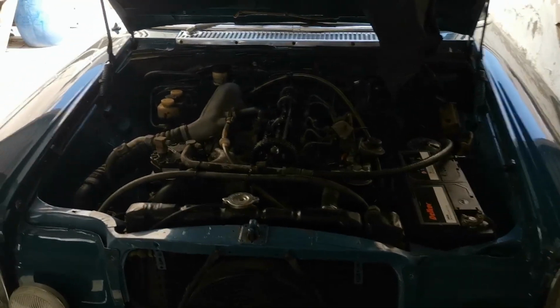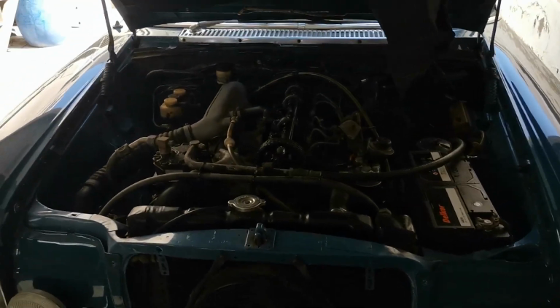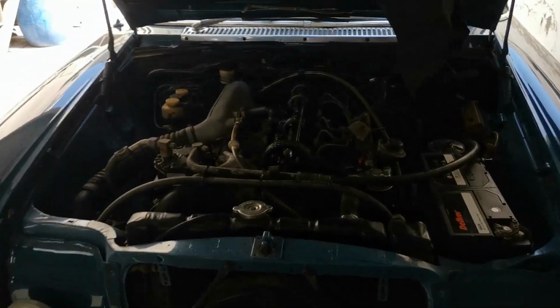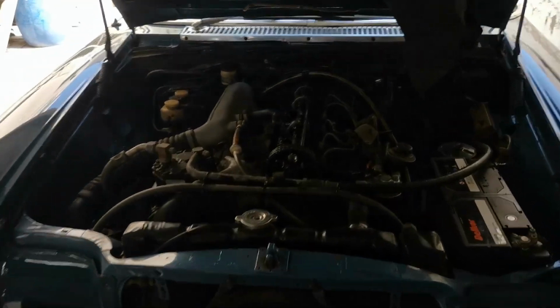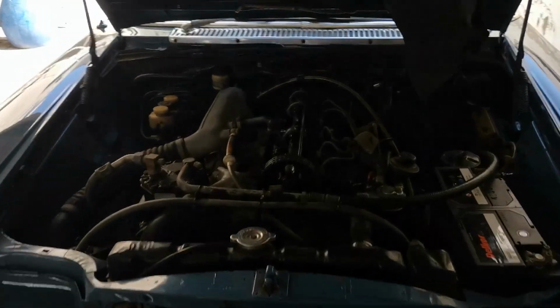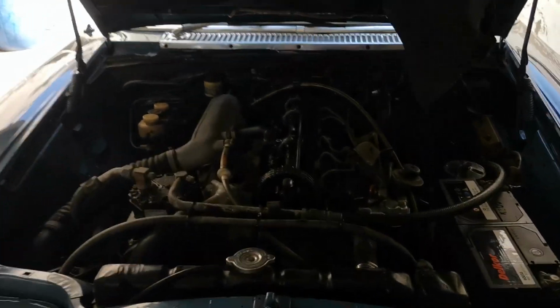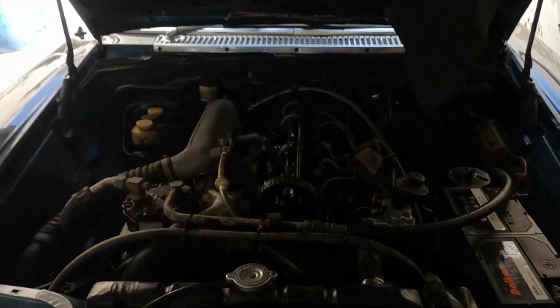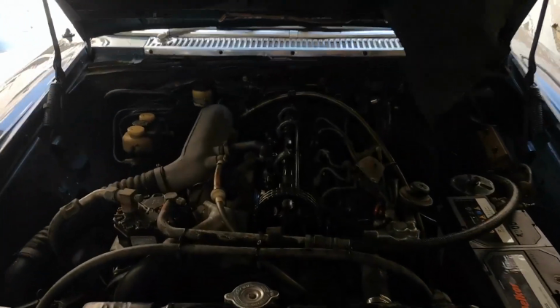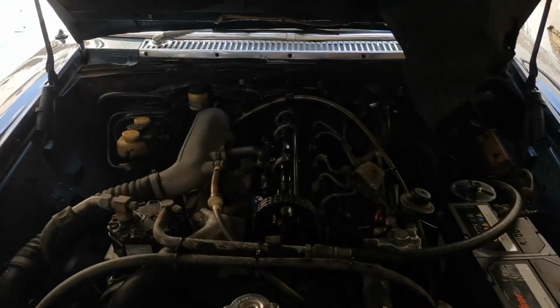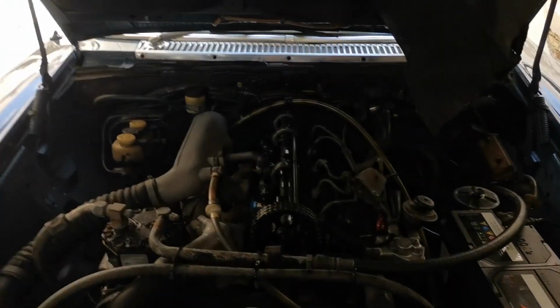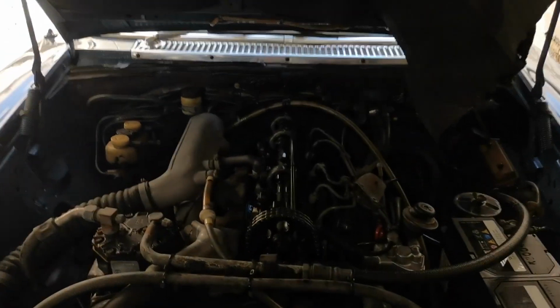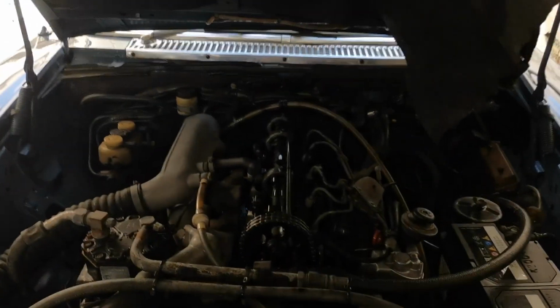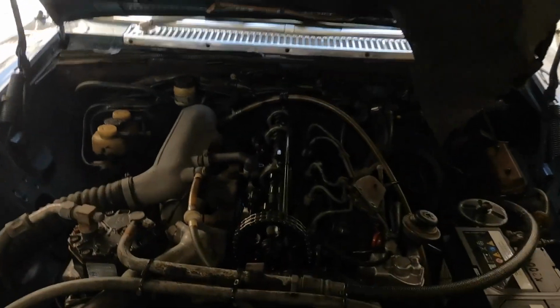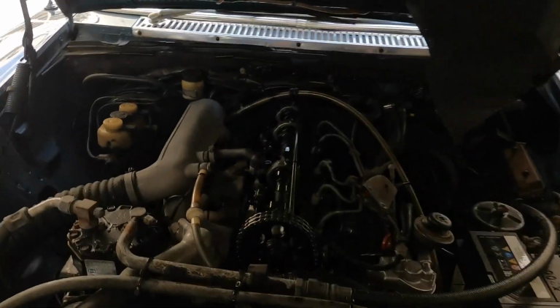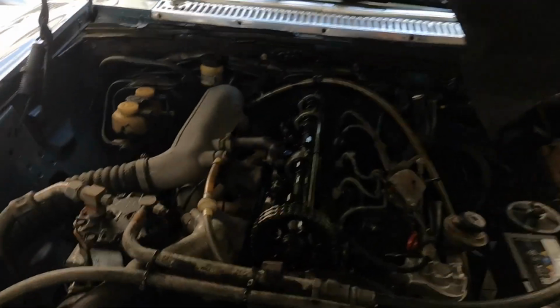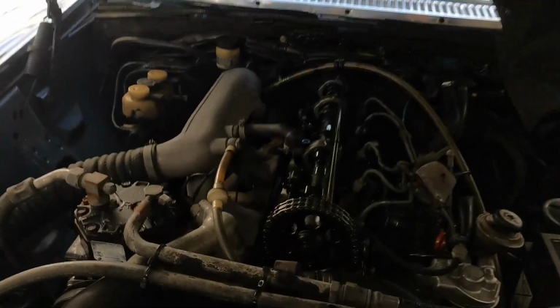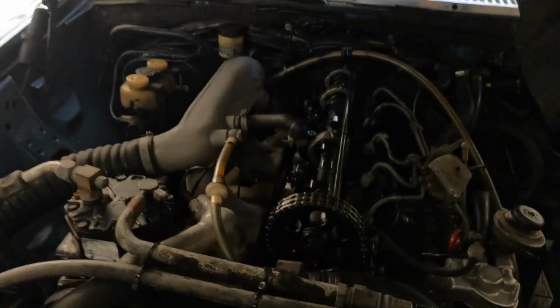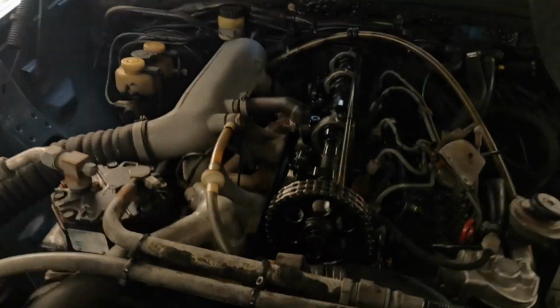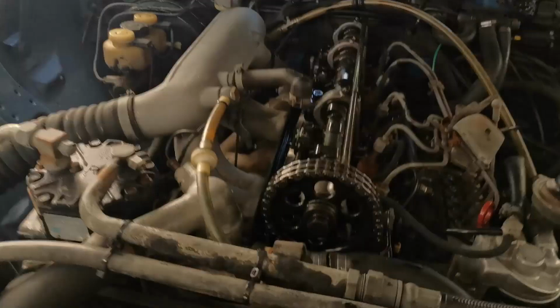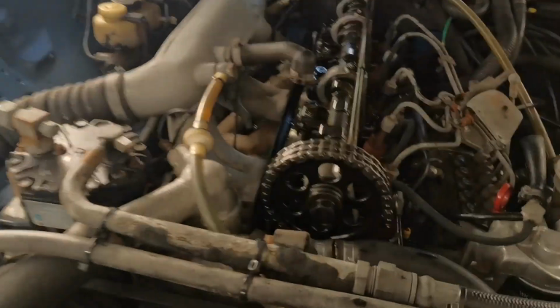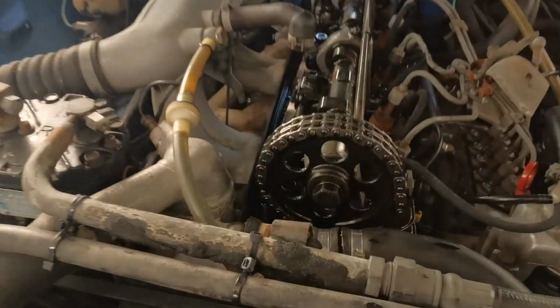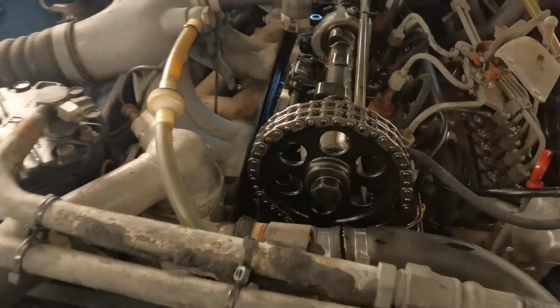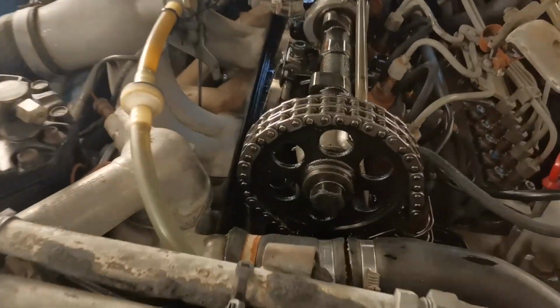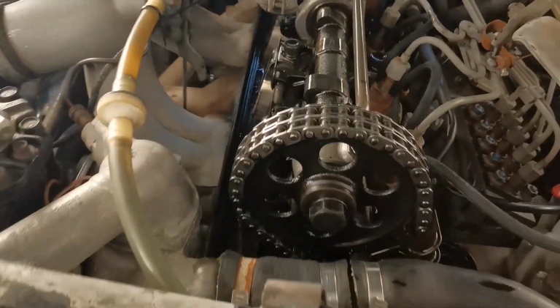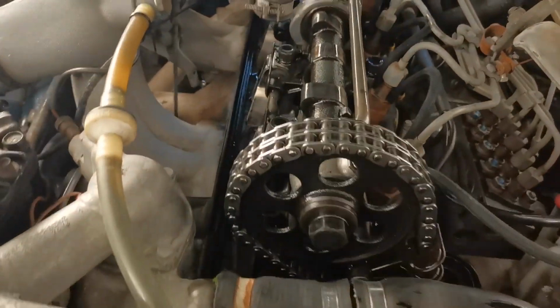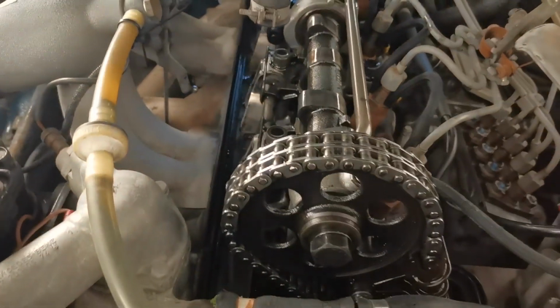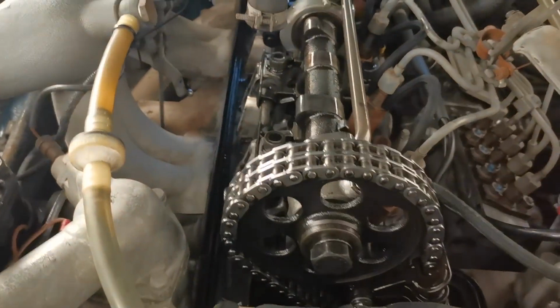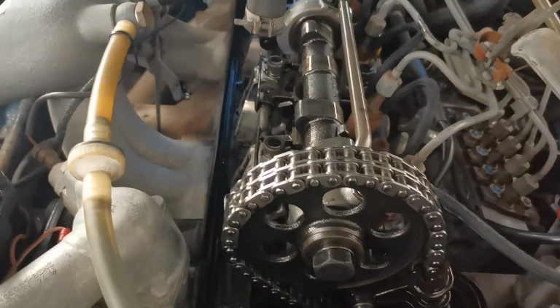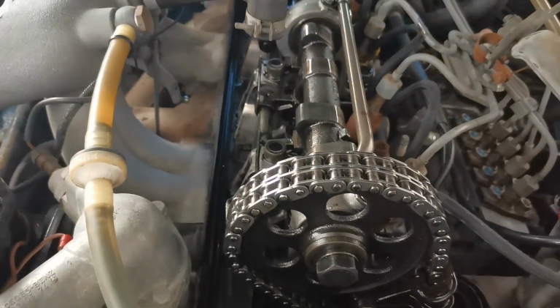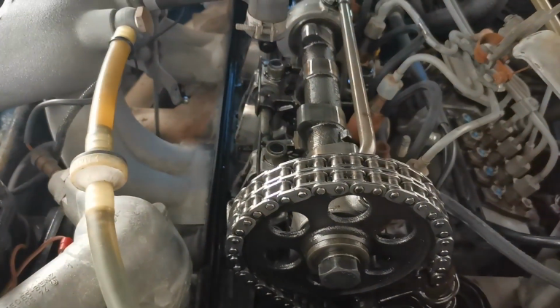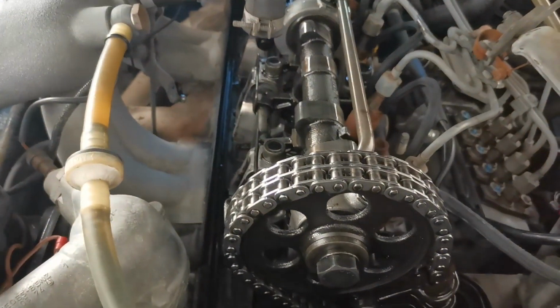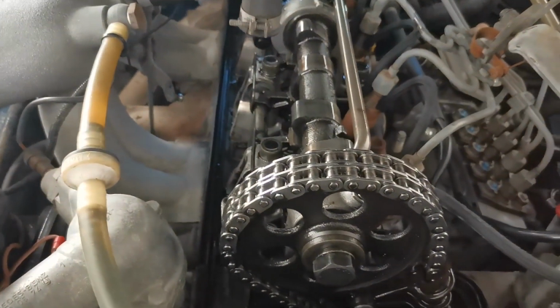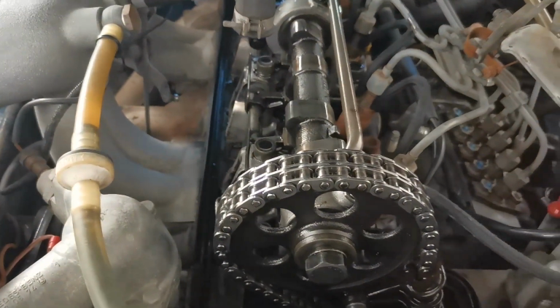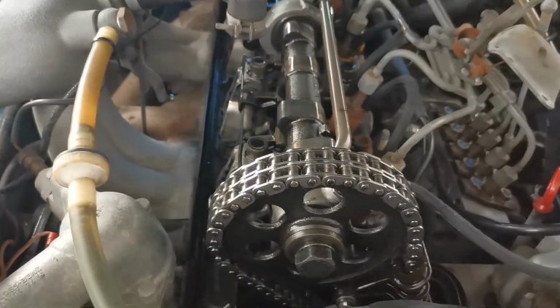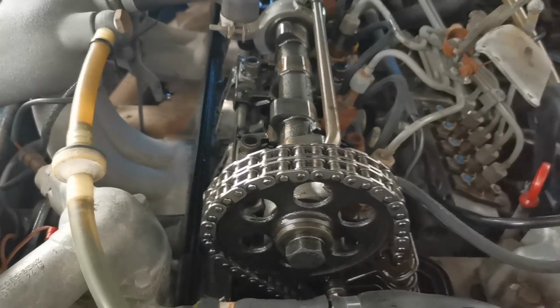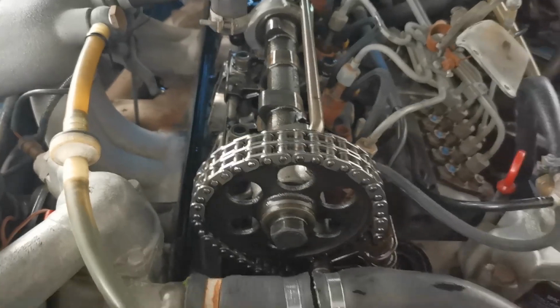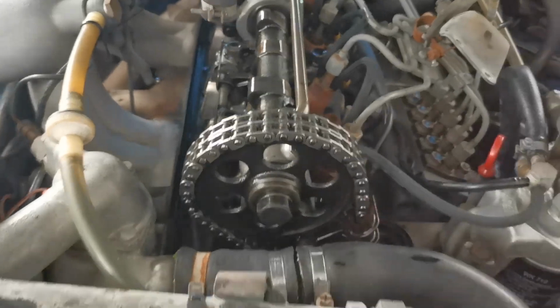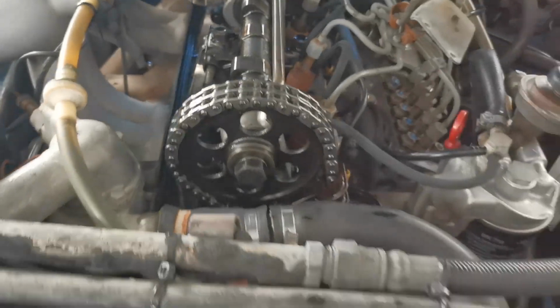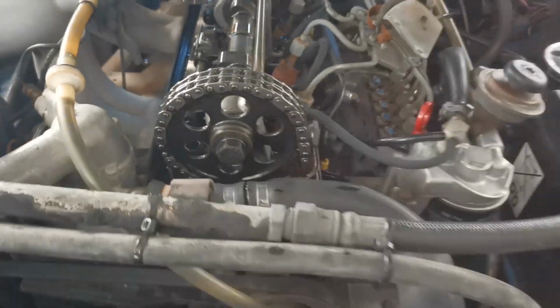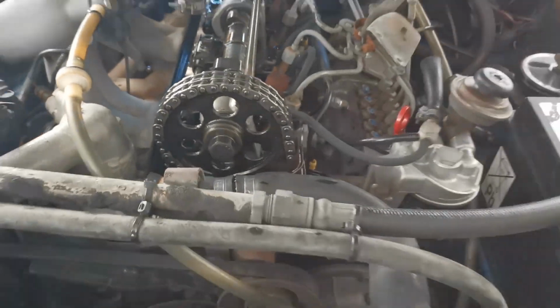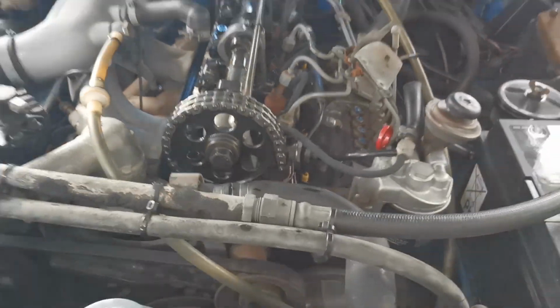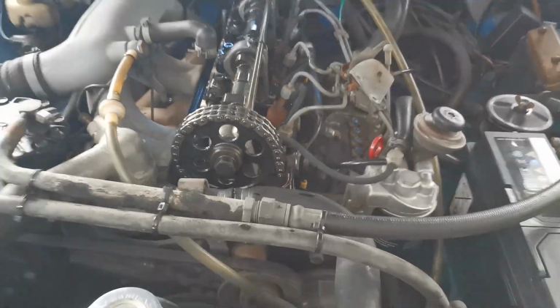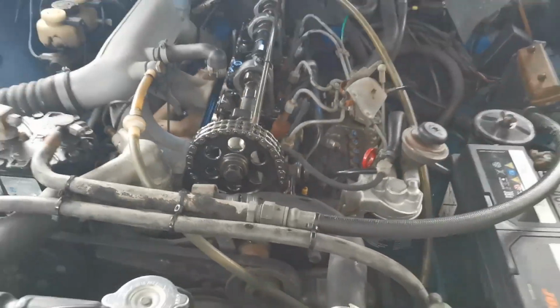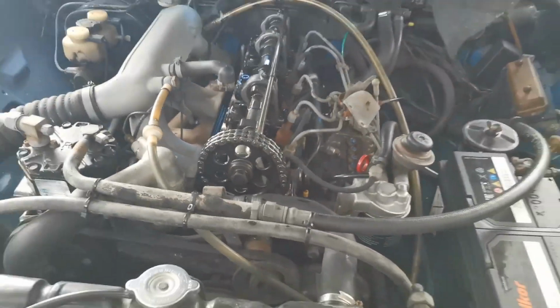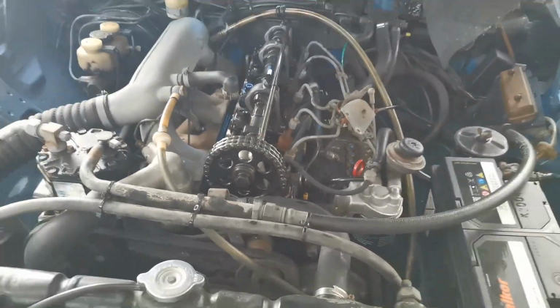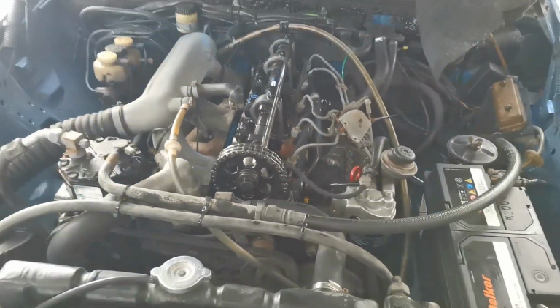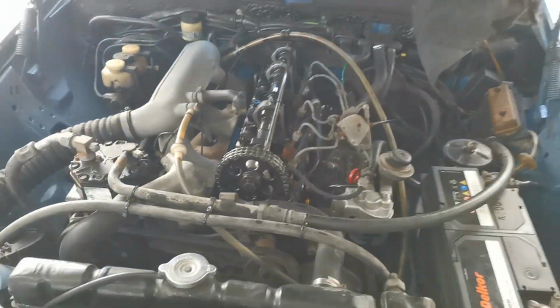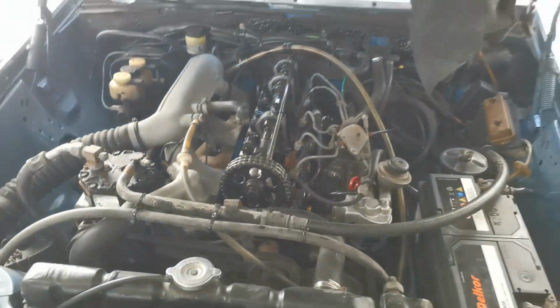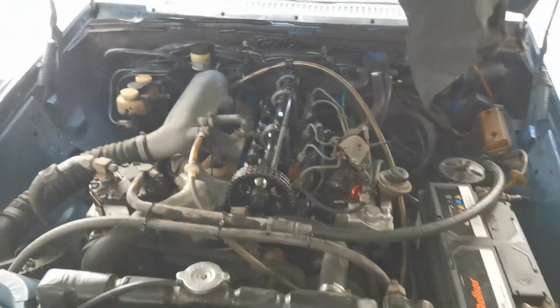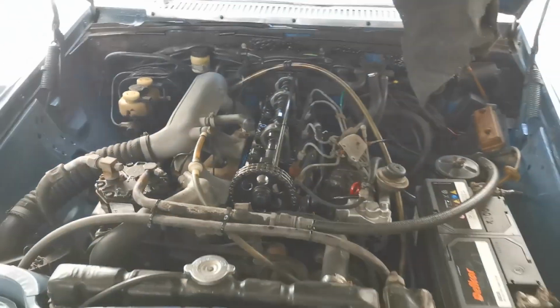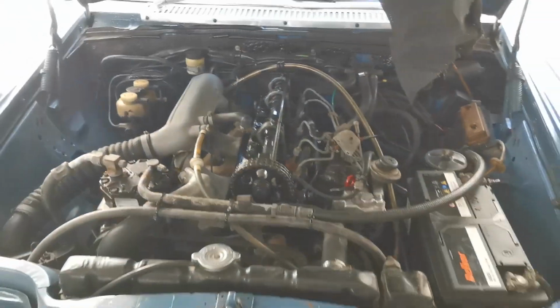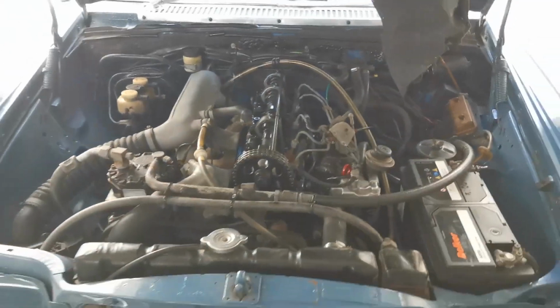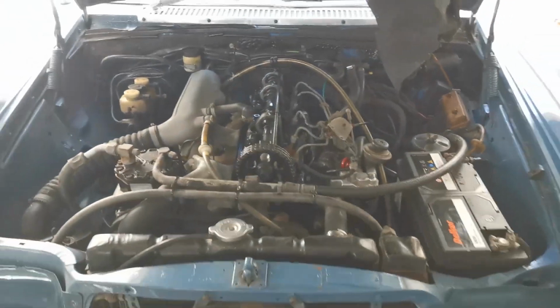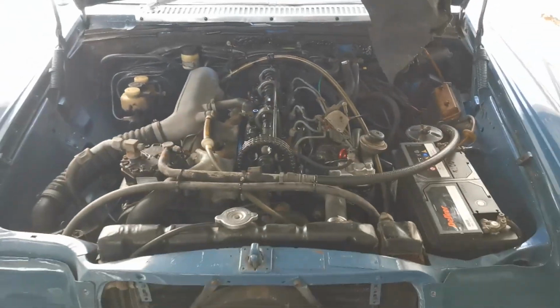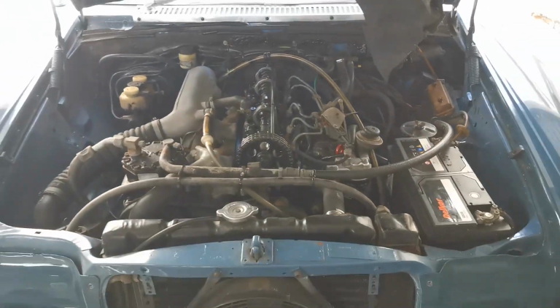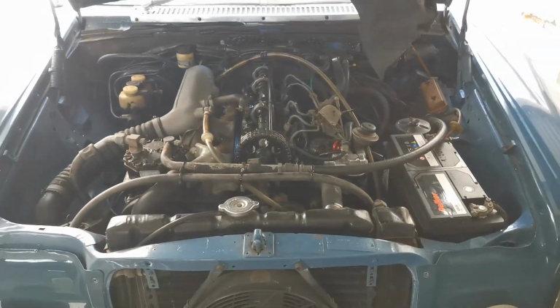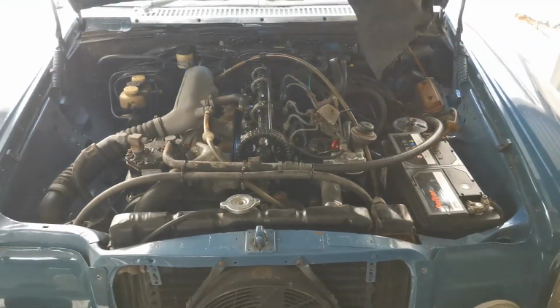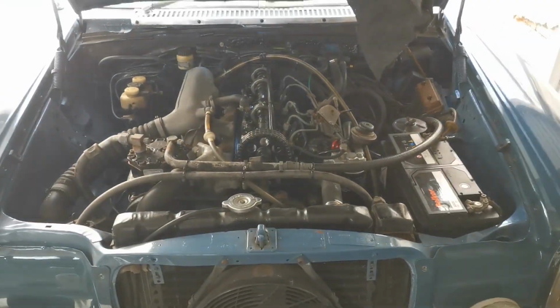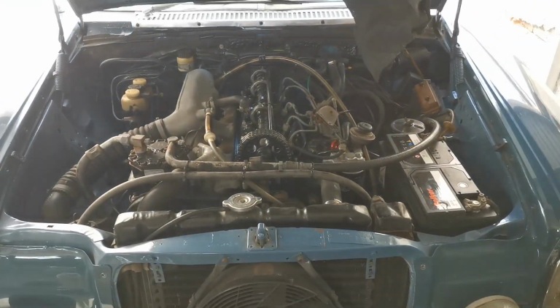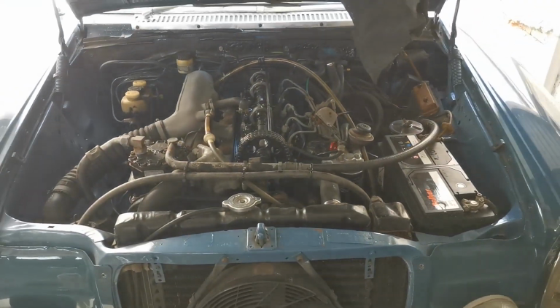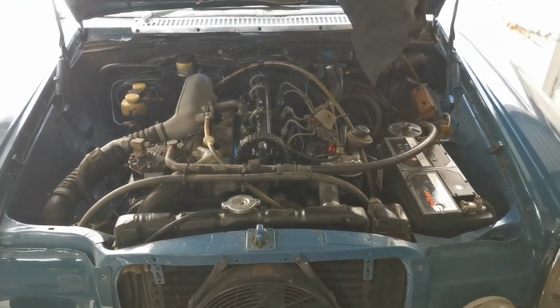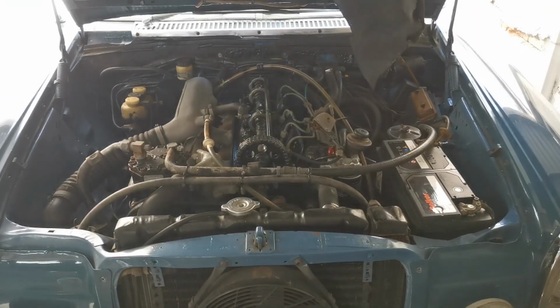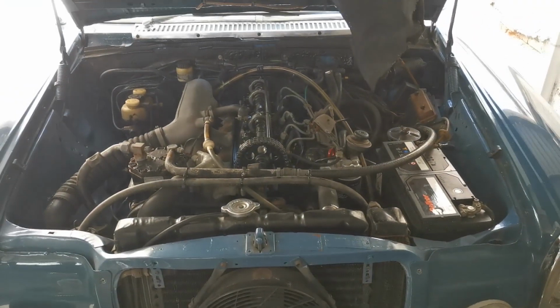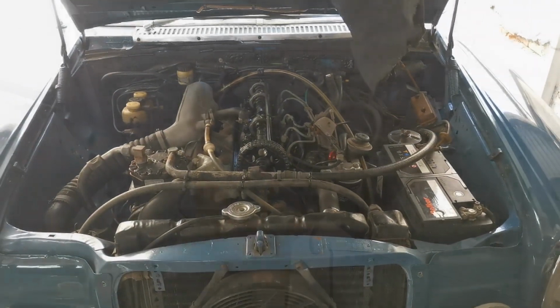So it's time to remove the old gasket and put the new one back in.